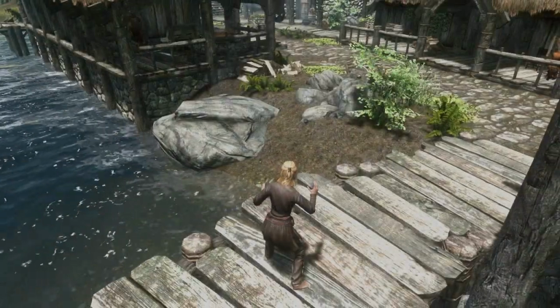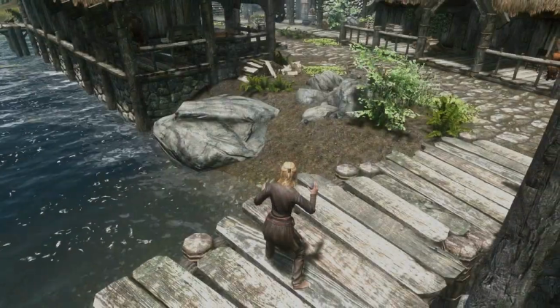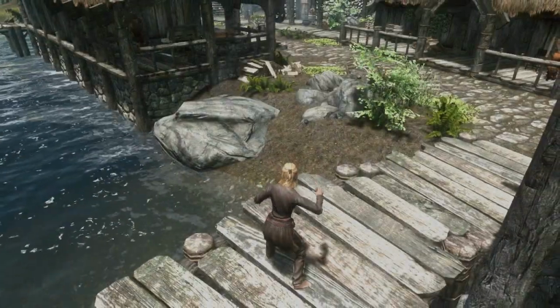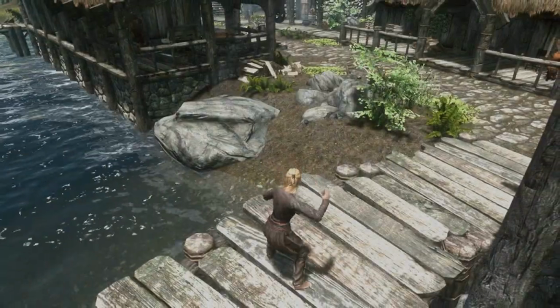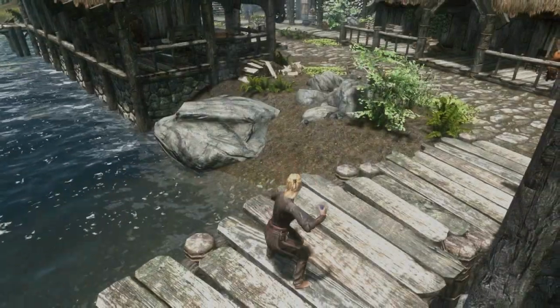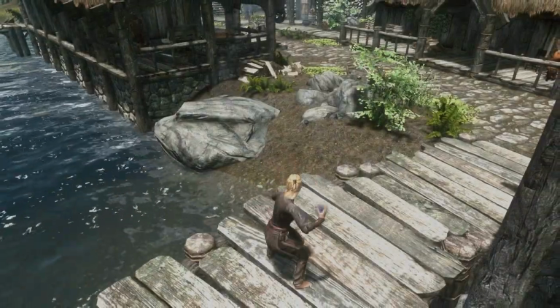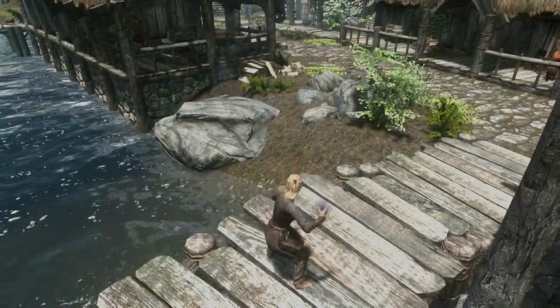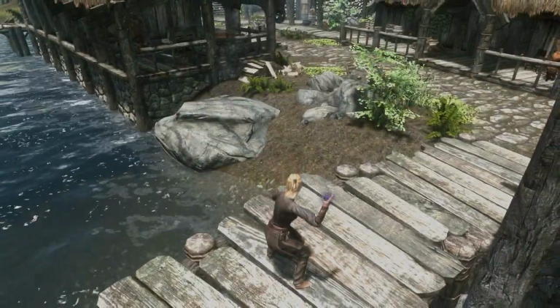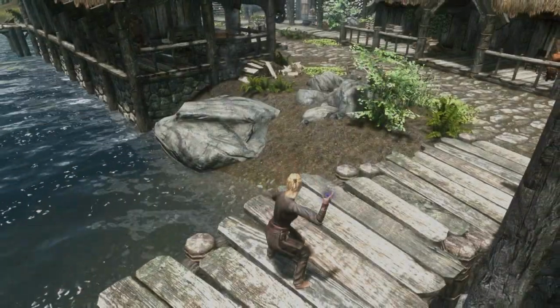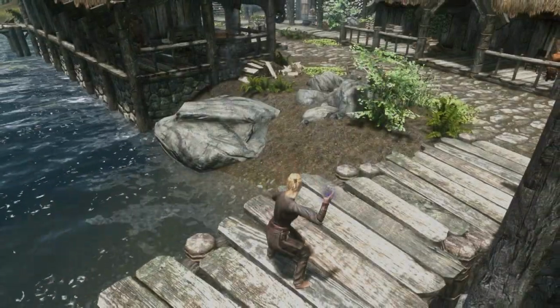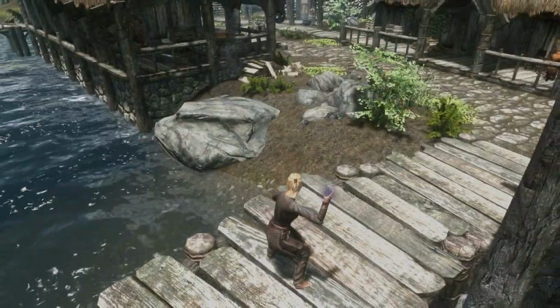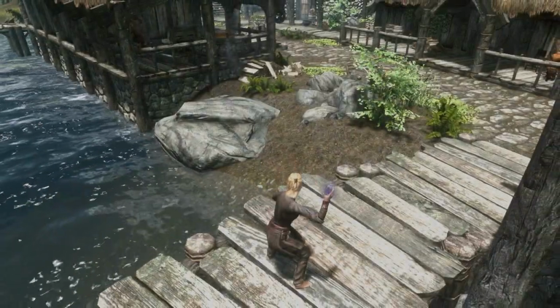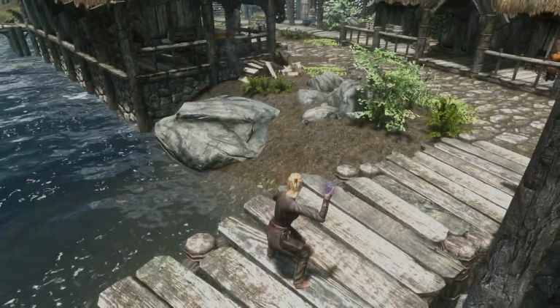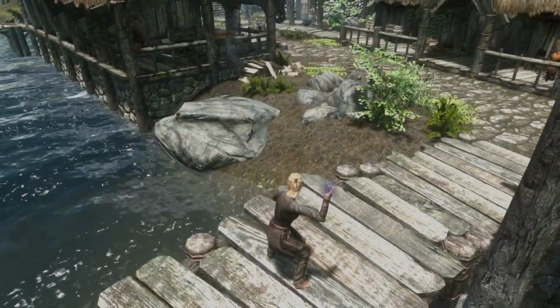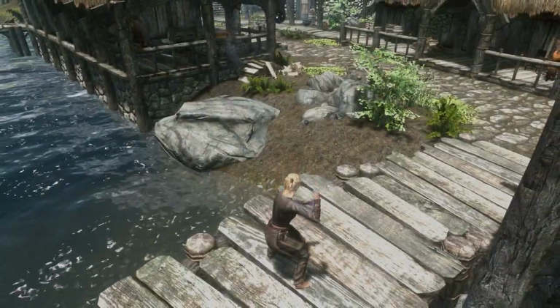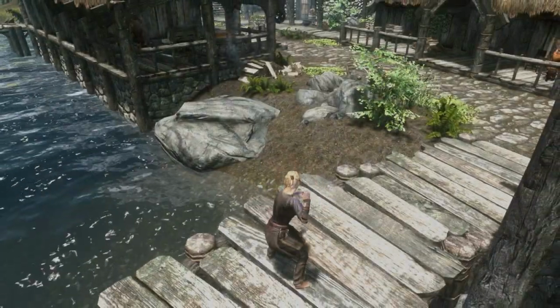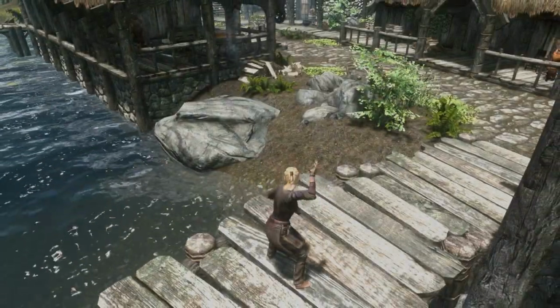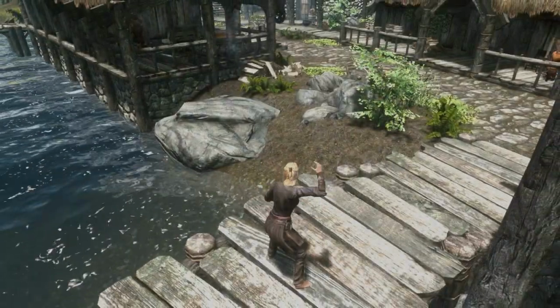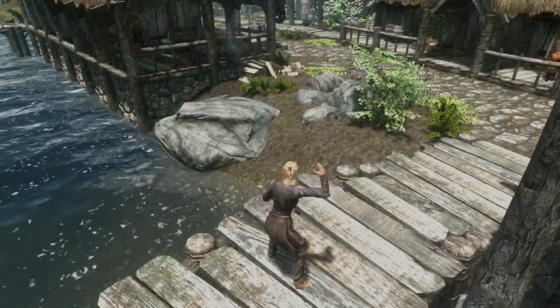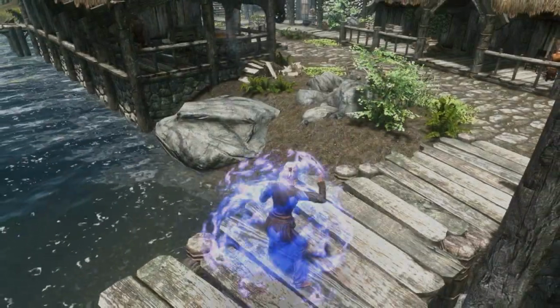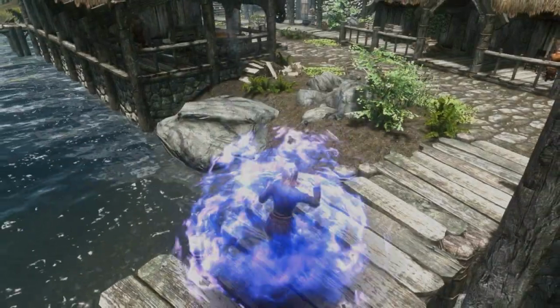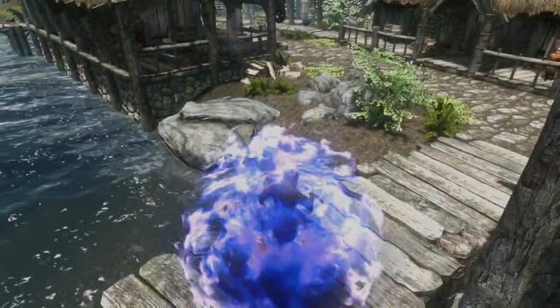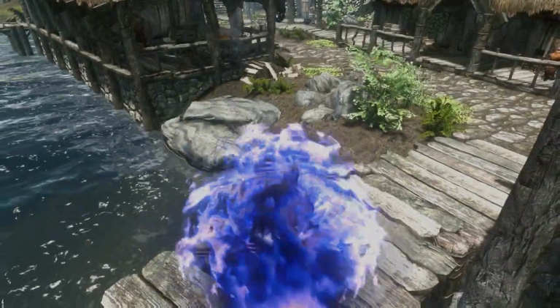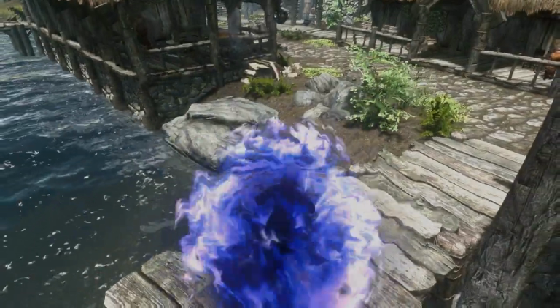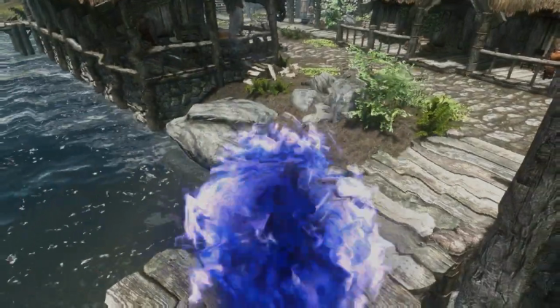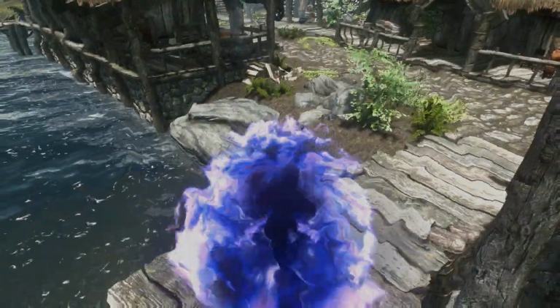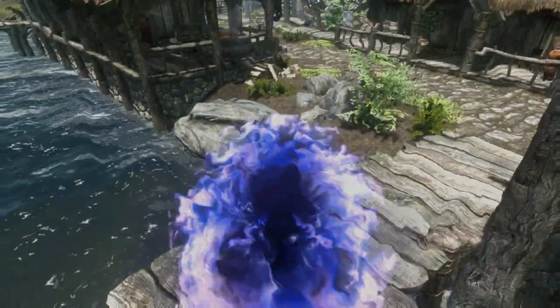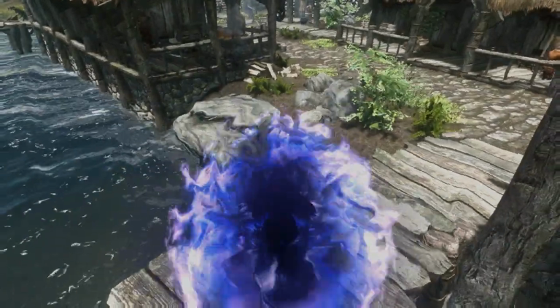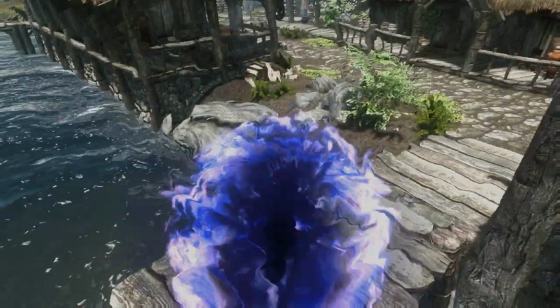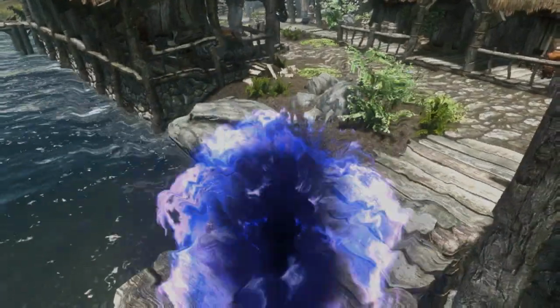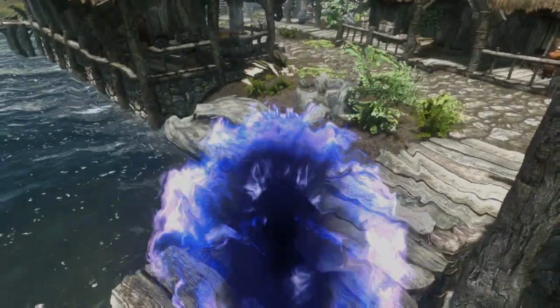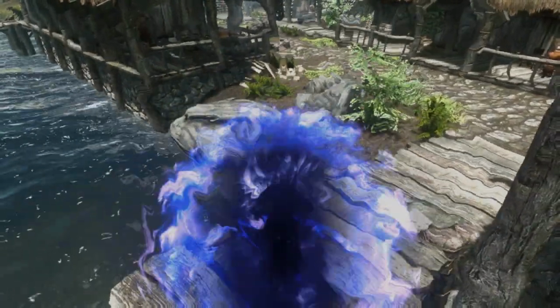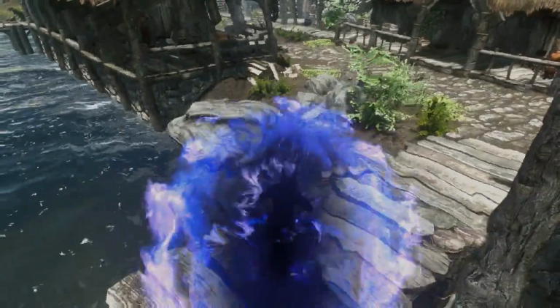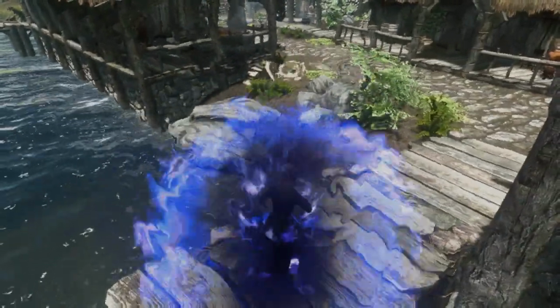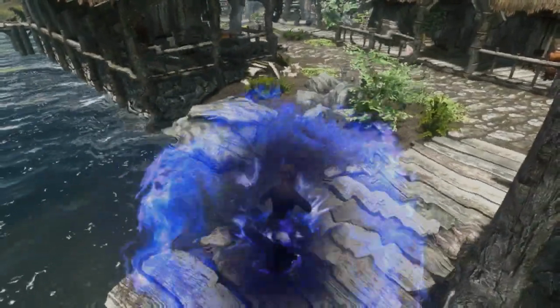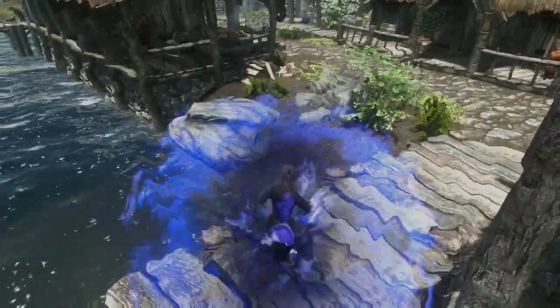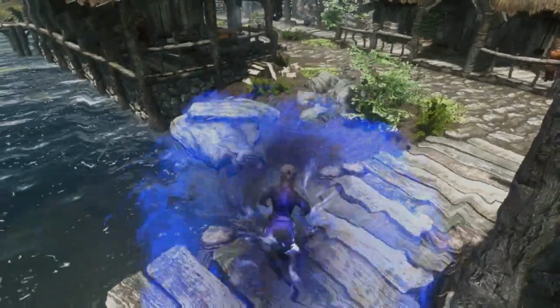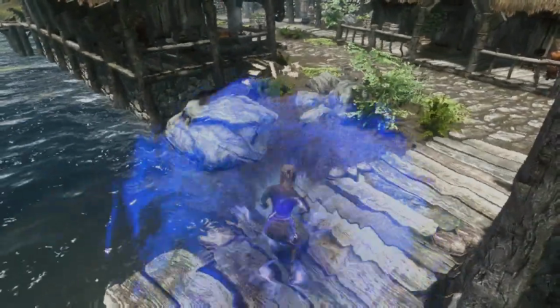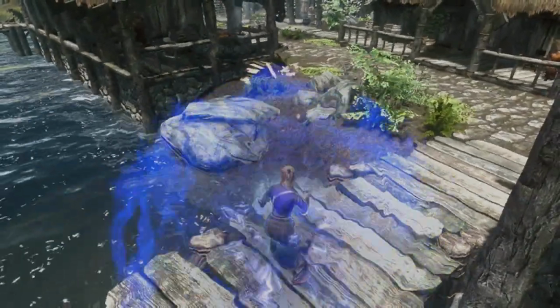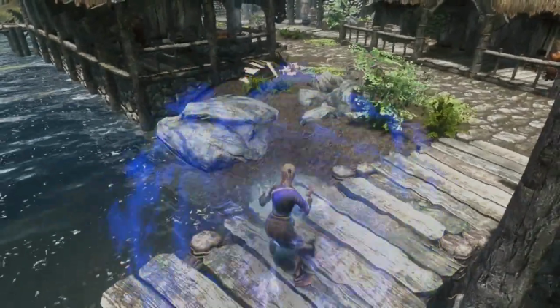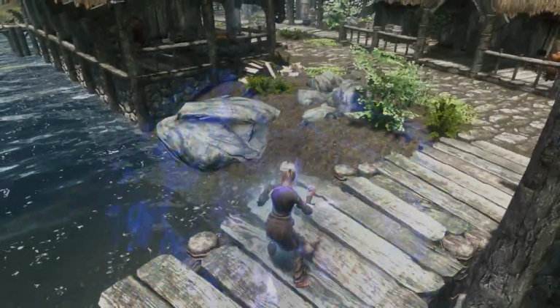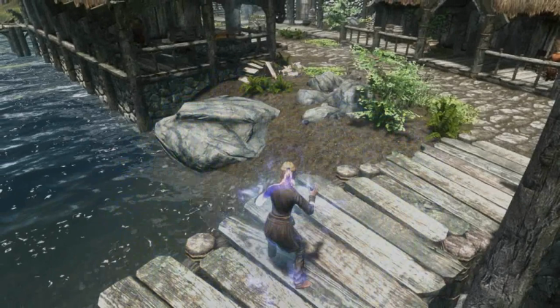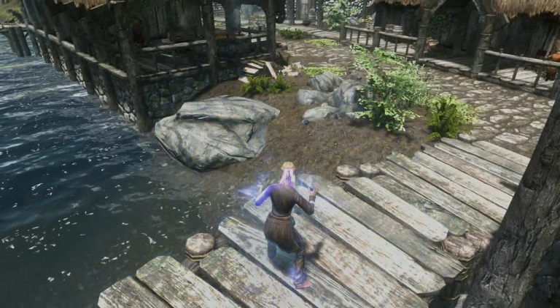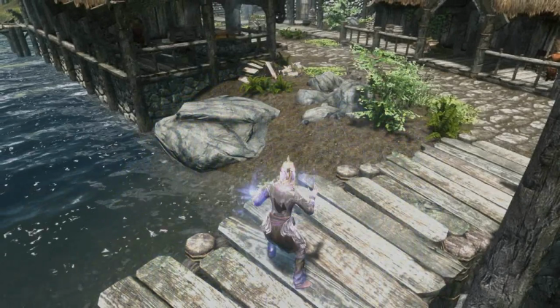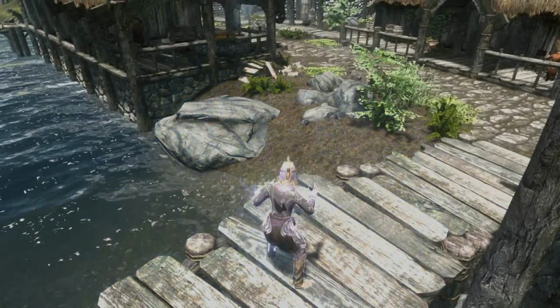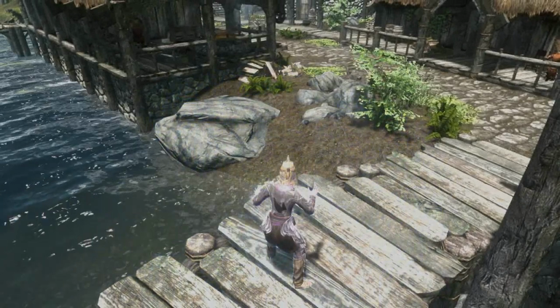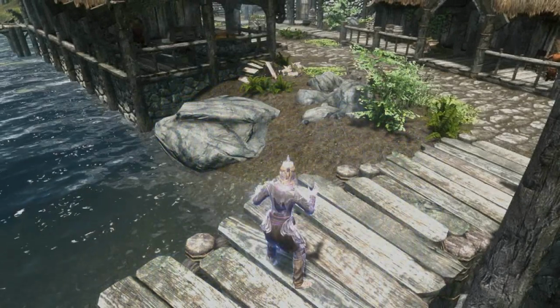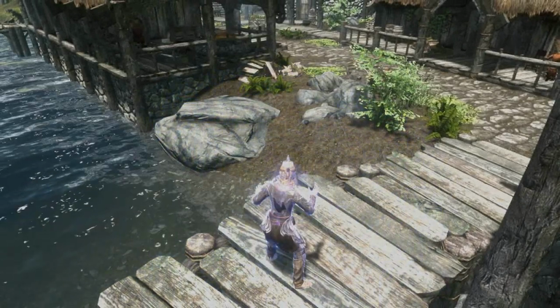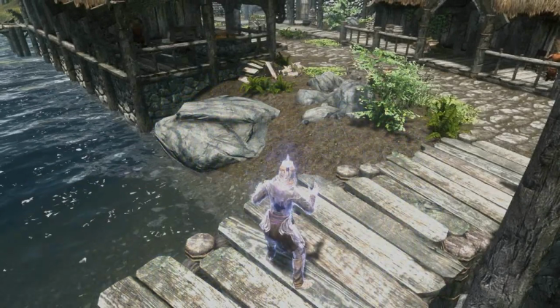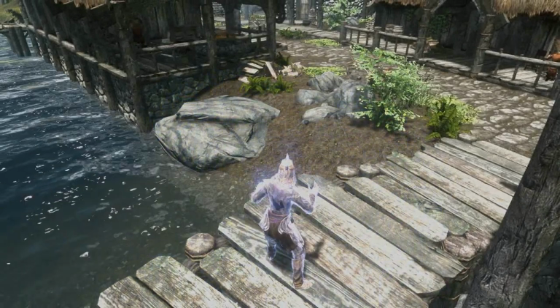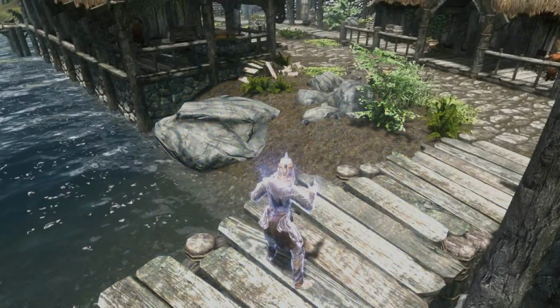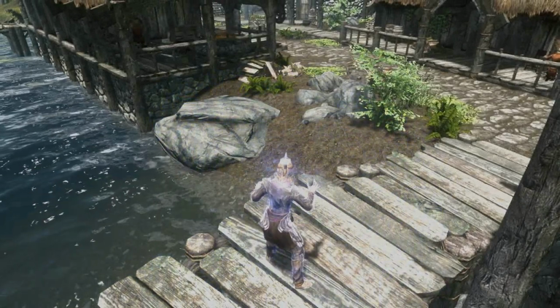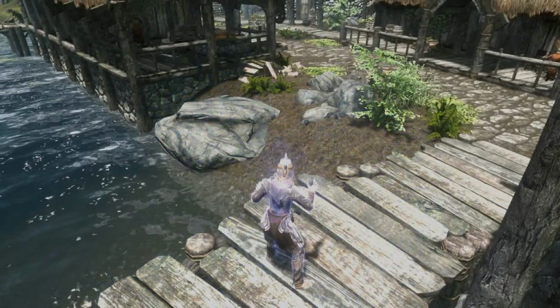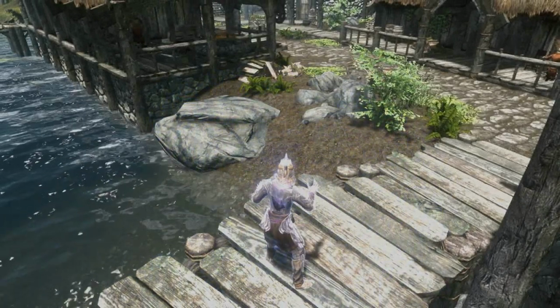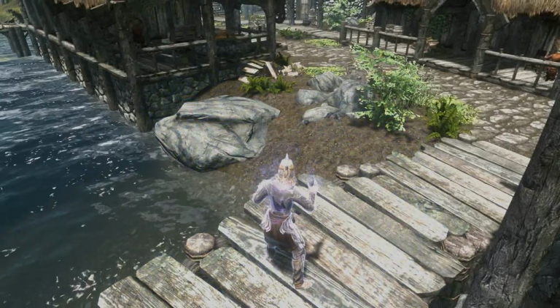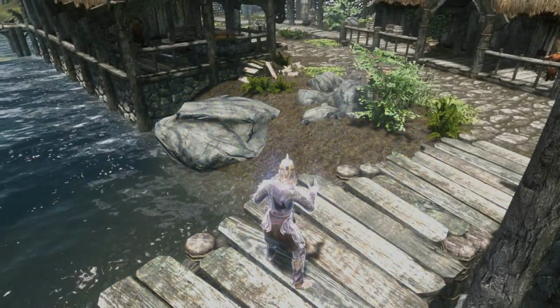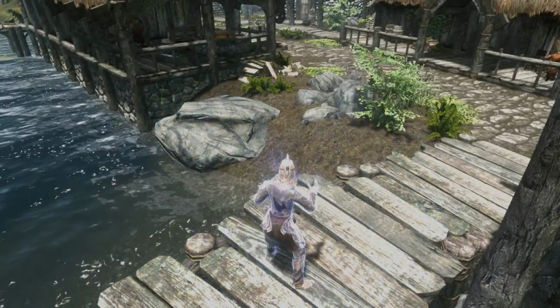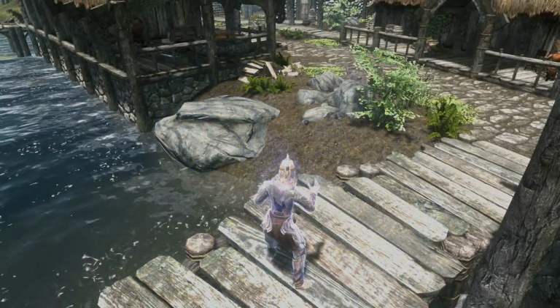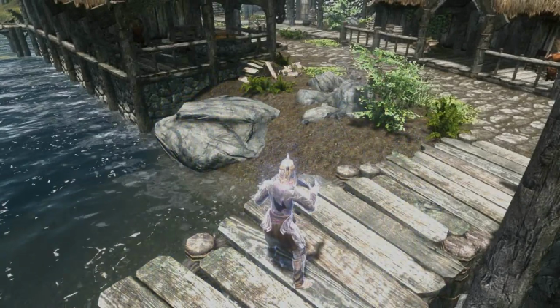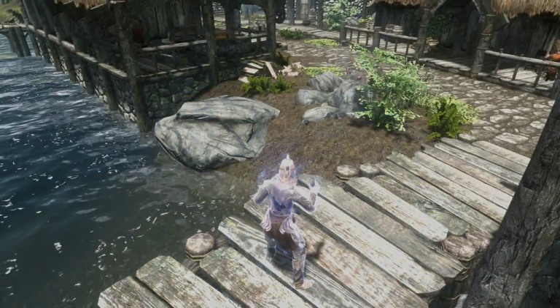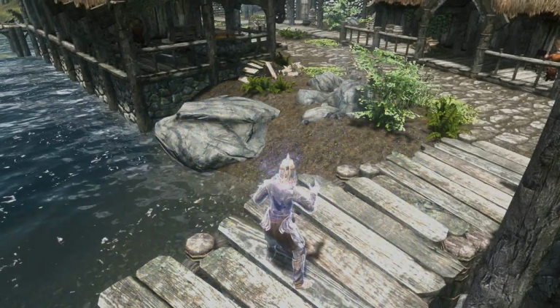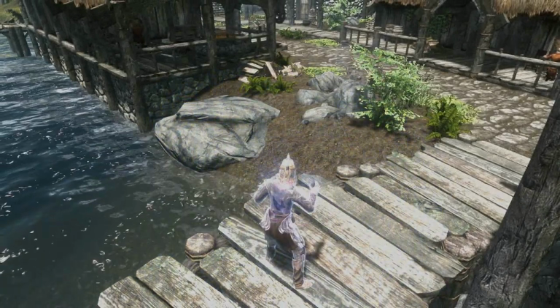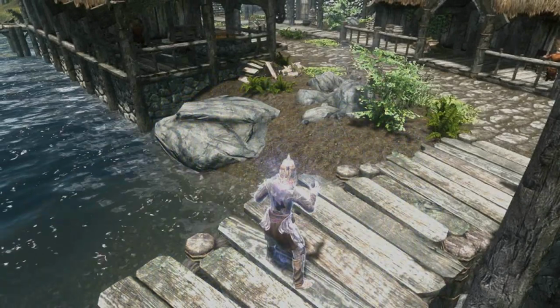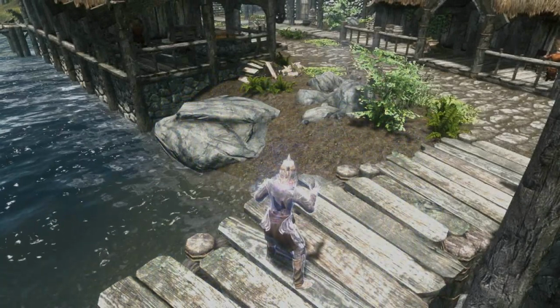Once you've got the spell, simply equip it and activate it. After a short animation, you'll notice that a new semi-transparent armor set has covered your already existing set.